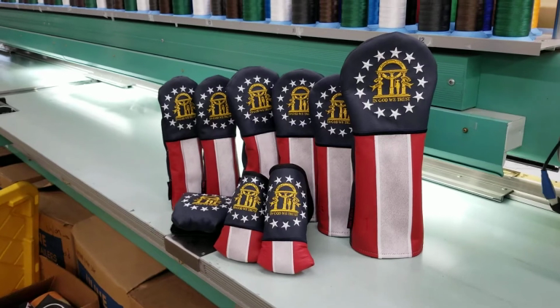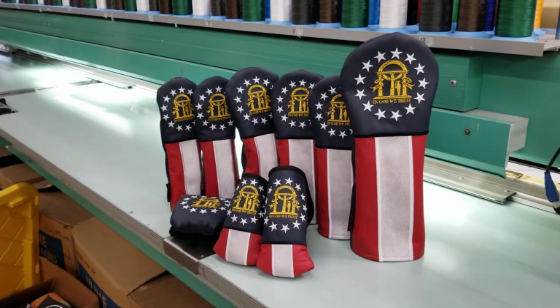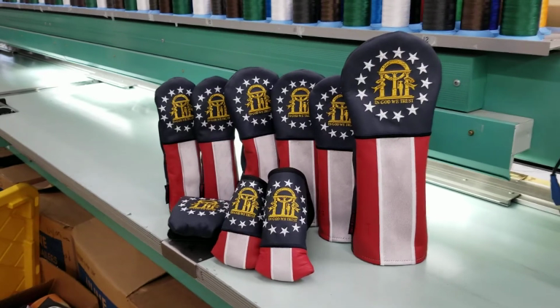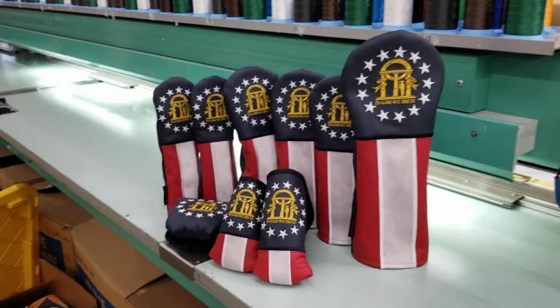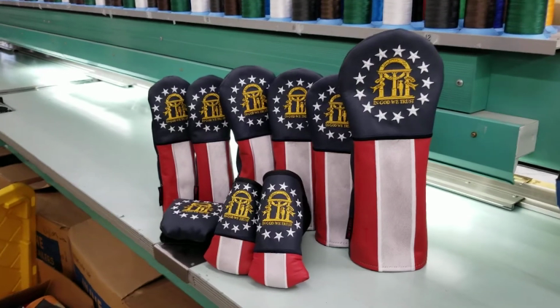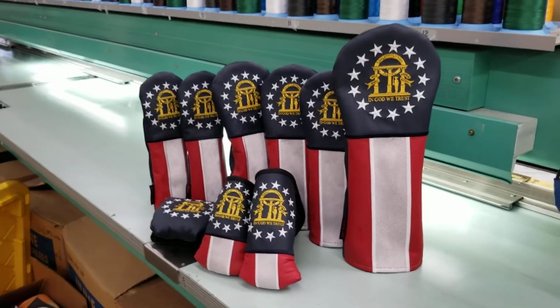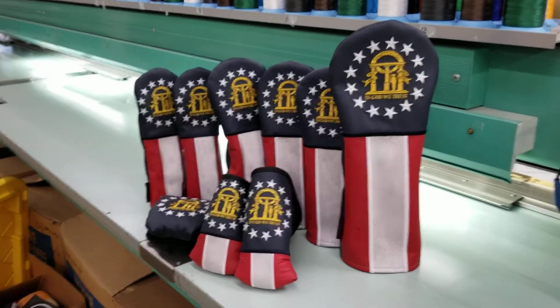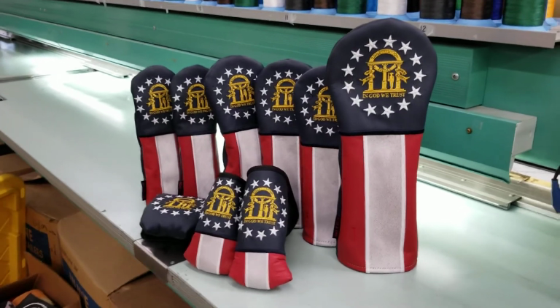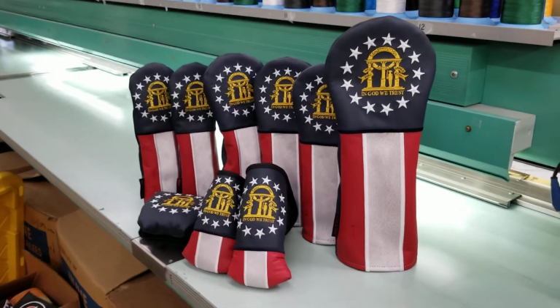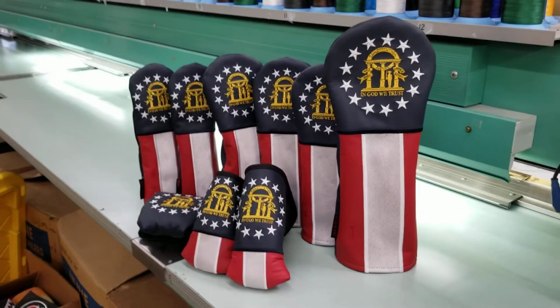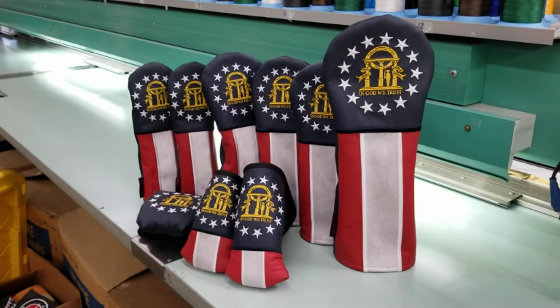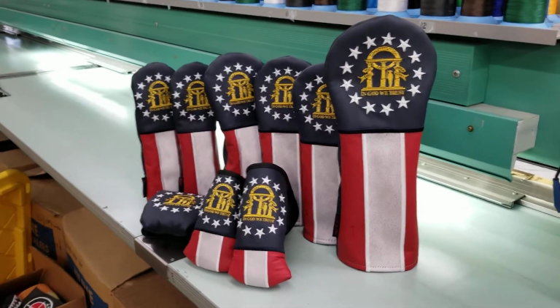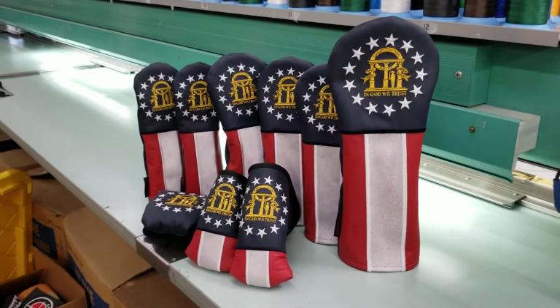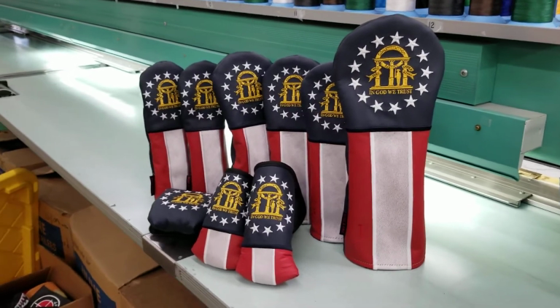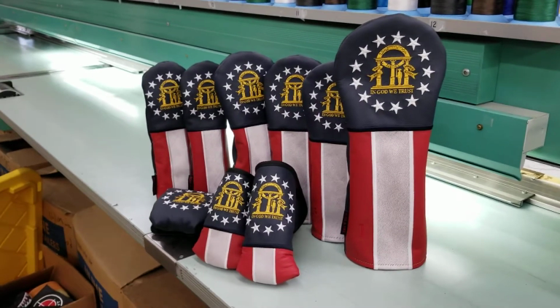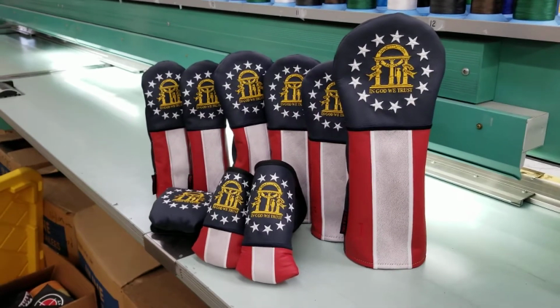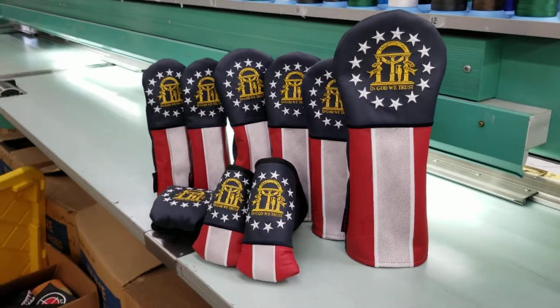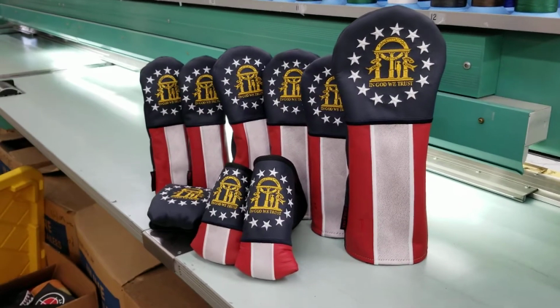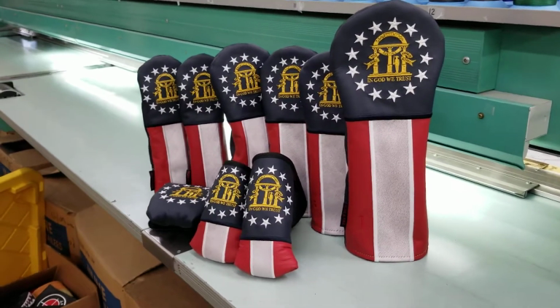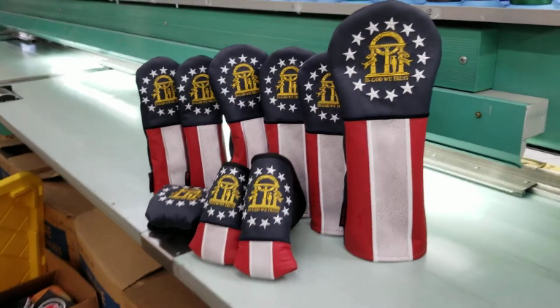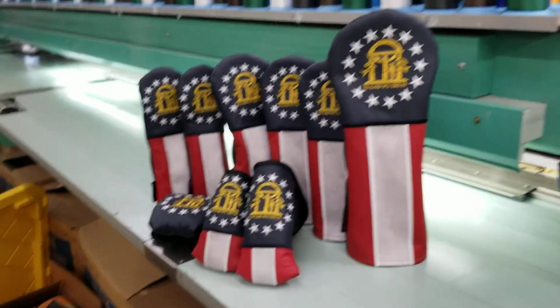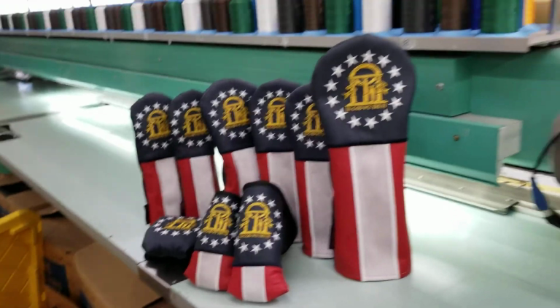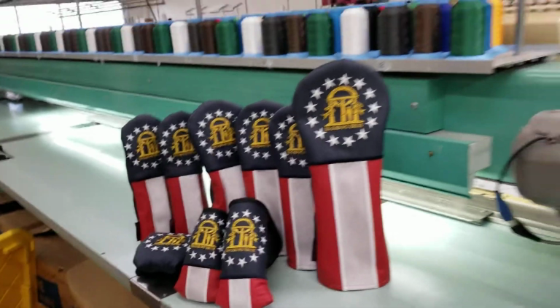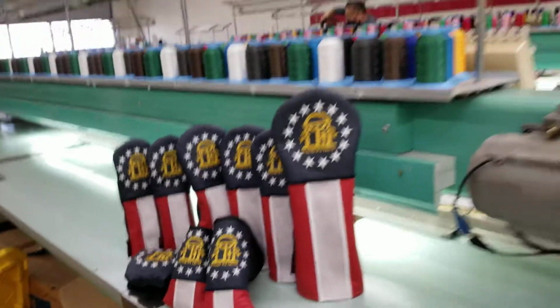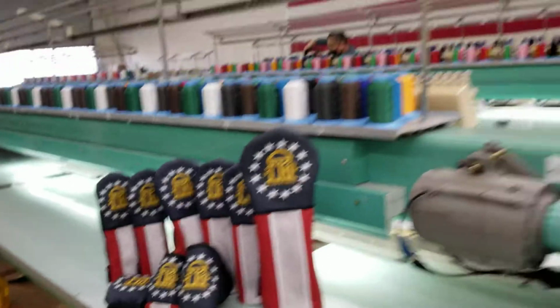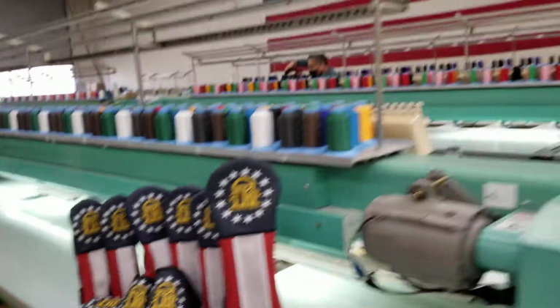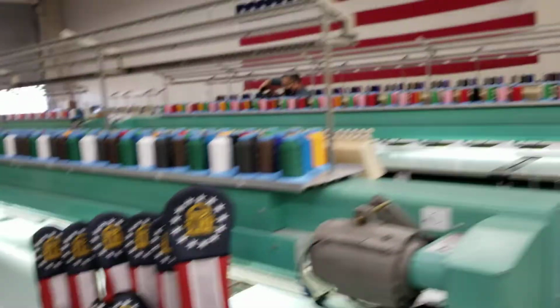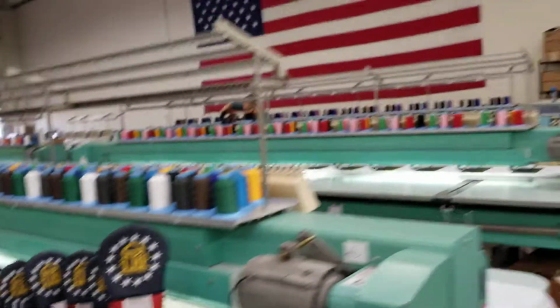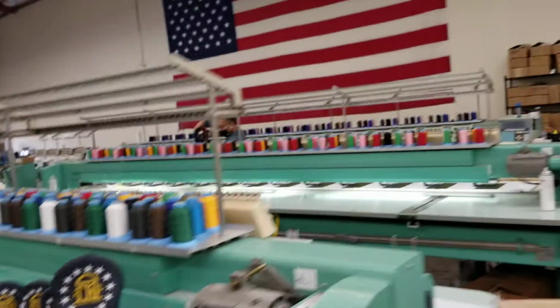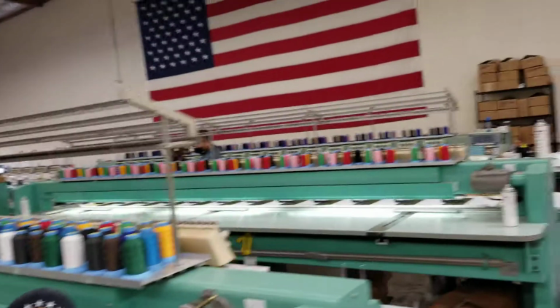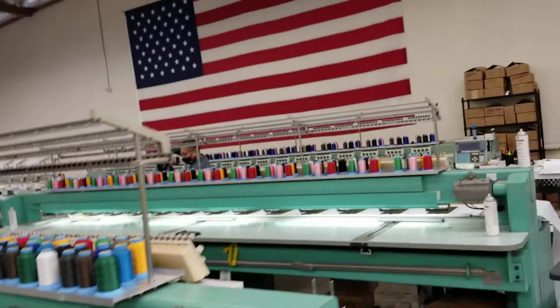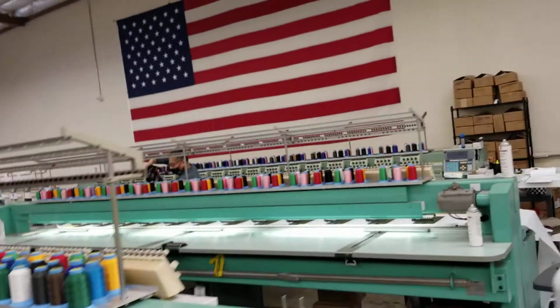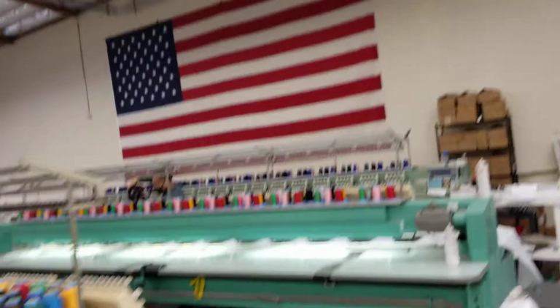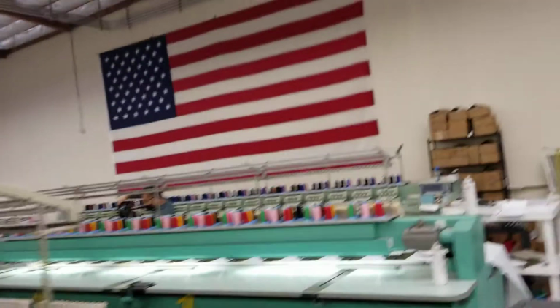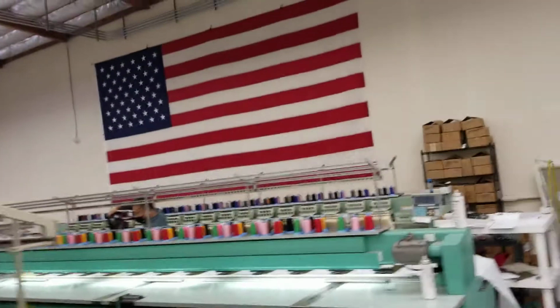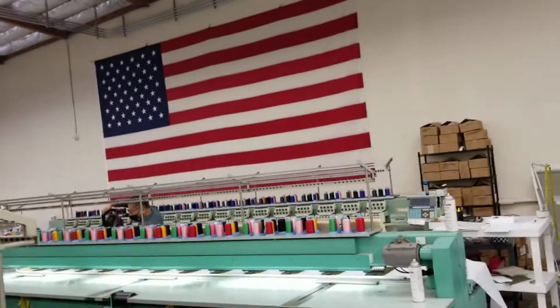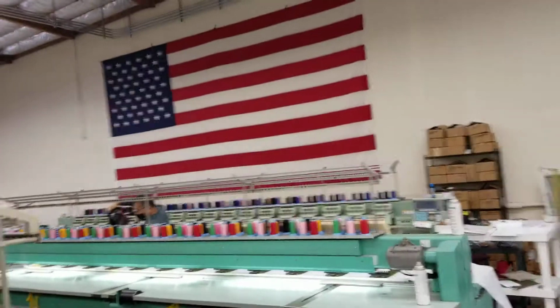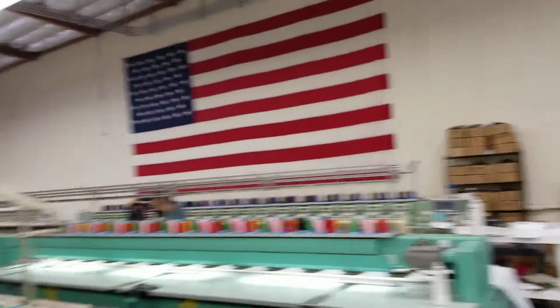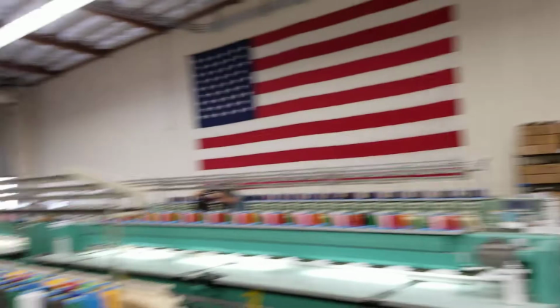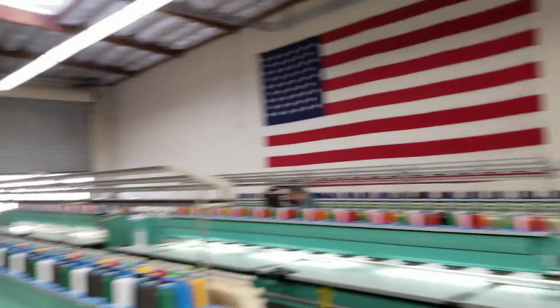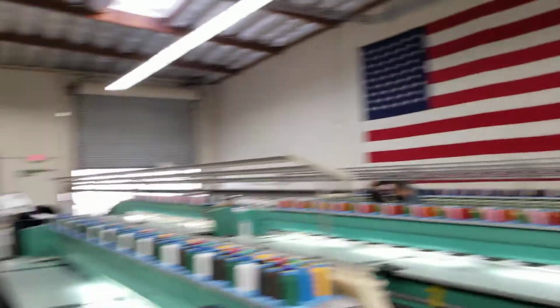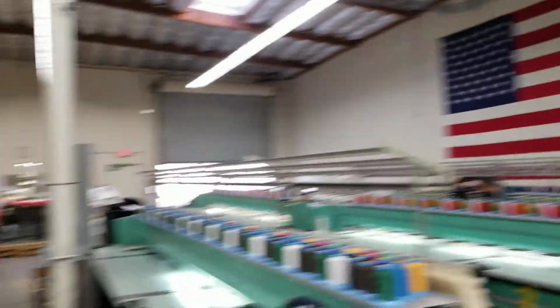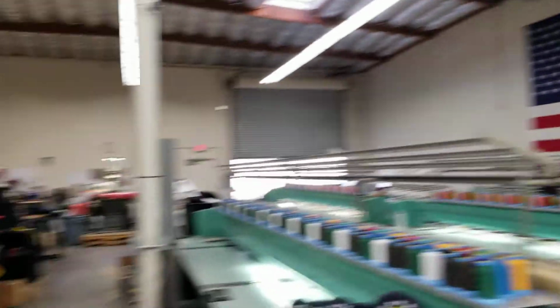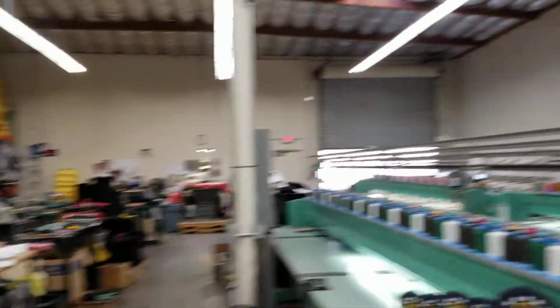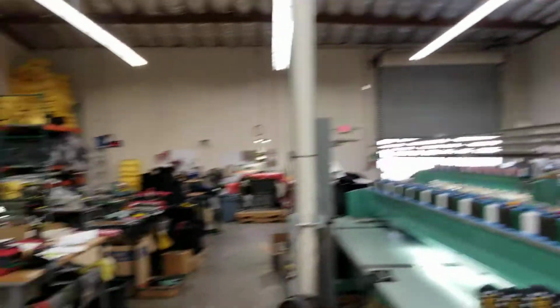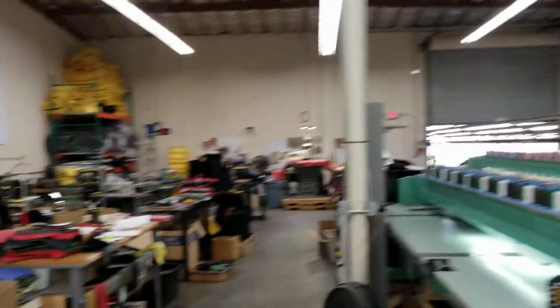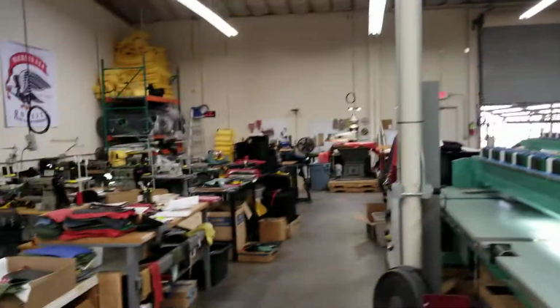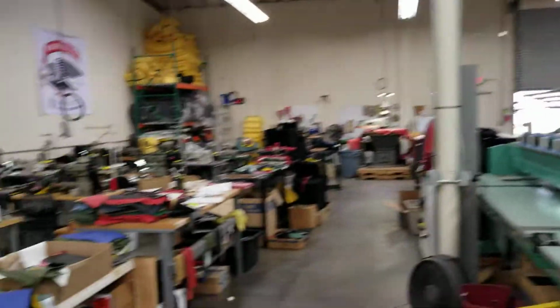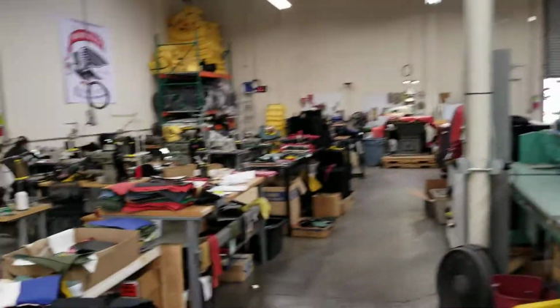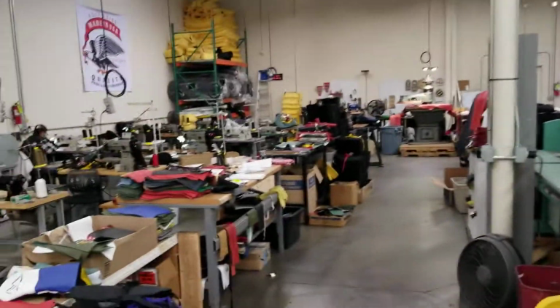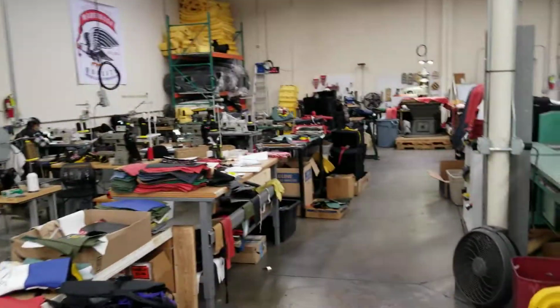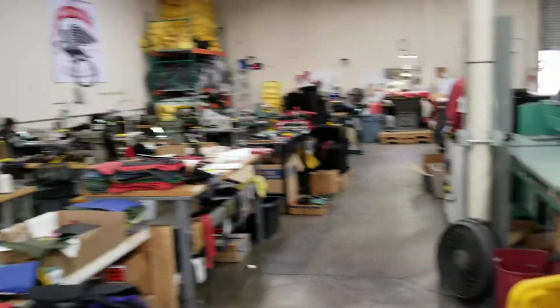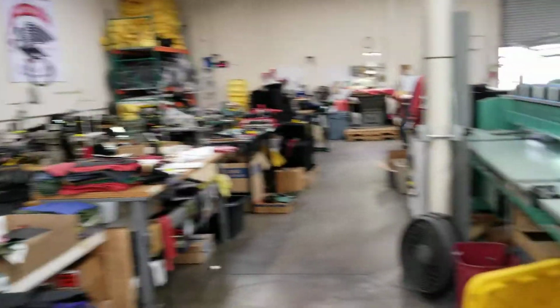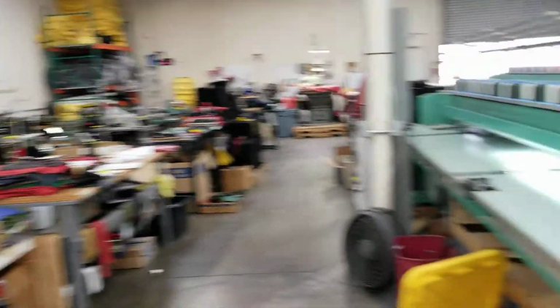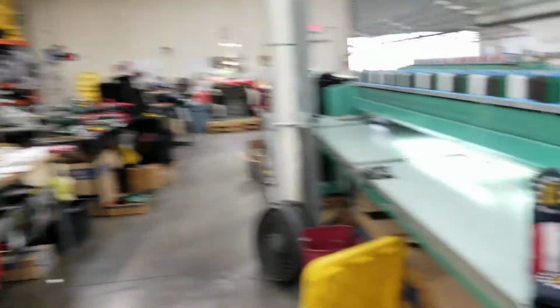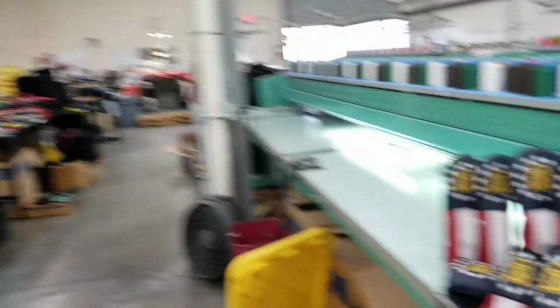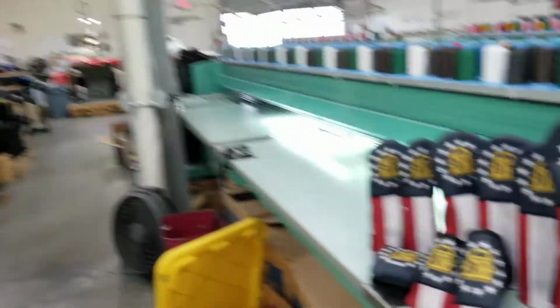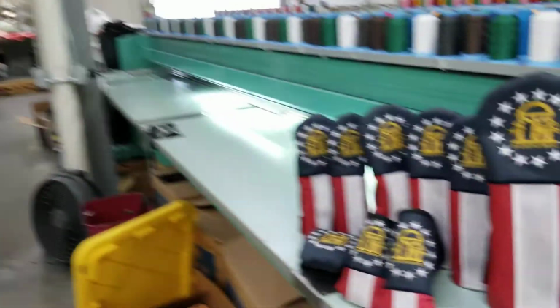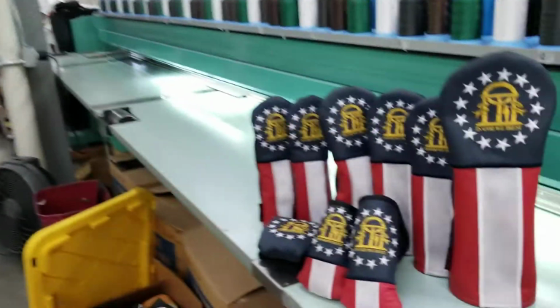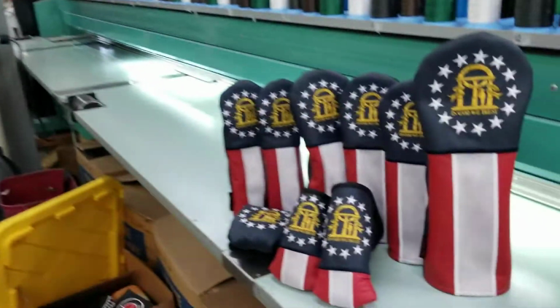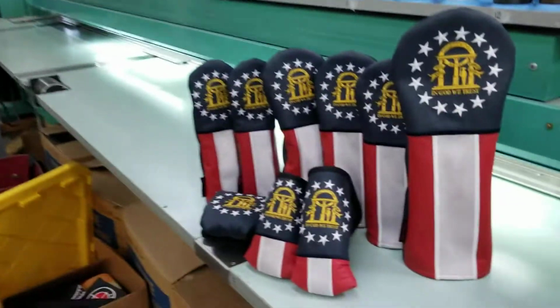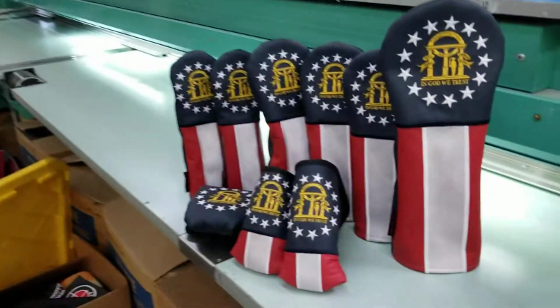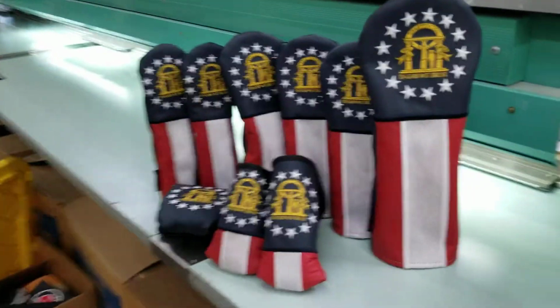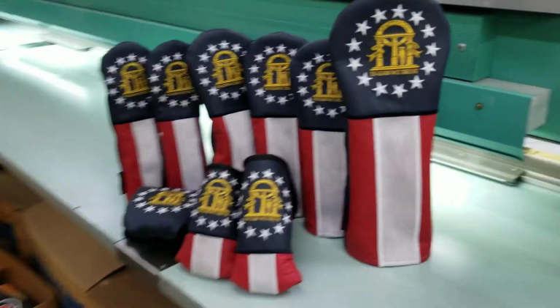Hey everyone, Mike here with Rose and Fire. Please don't mind the noise, just cranking out production in the shop right now.